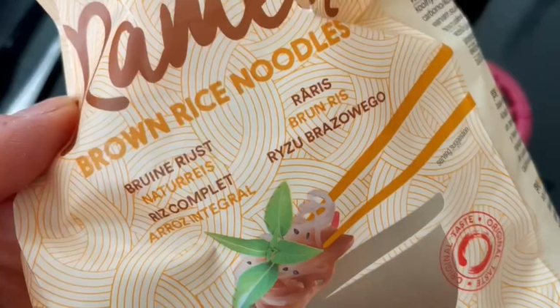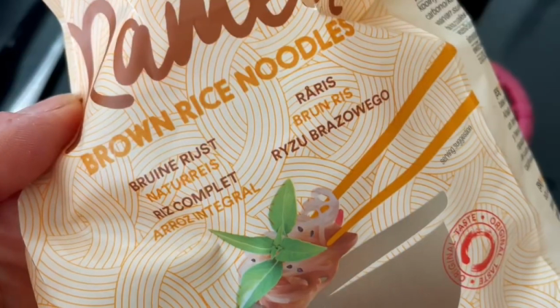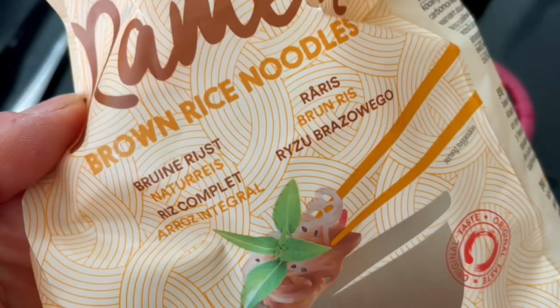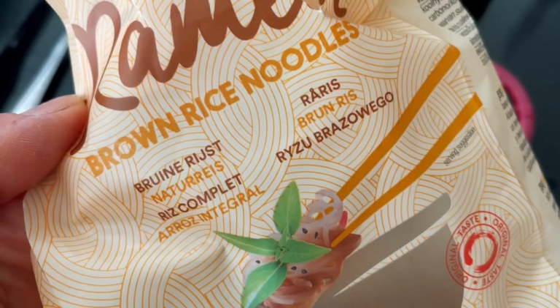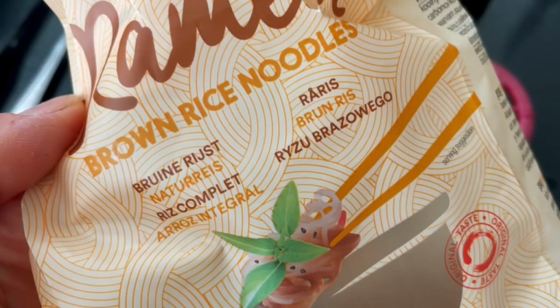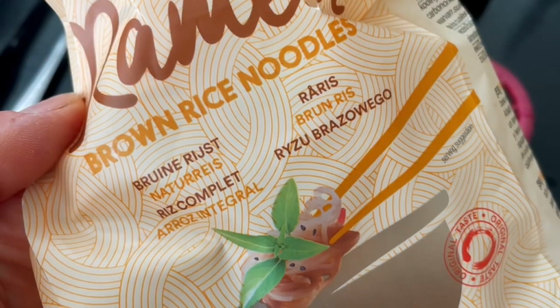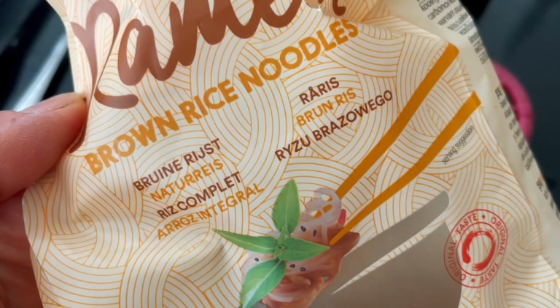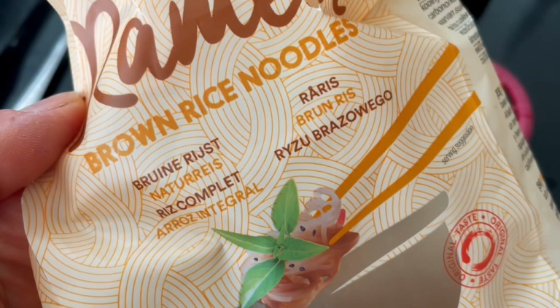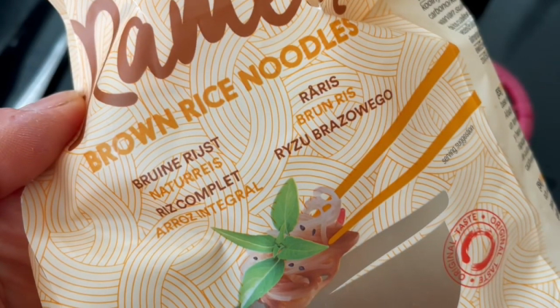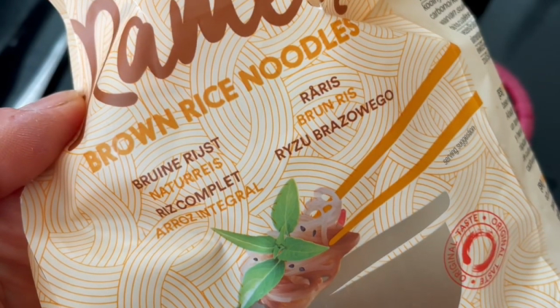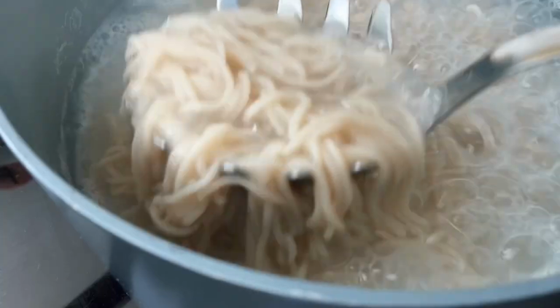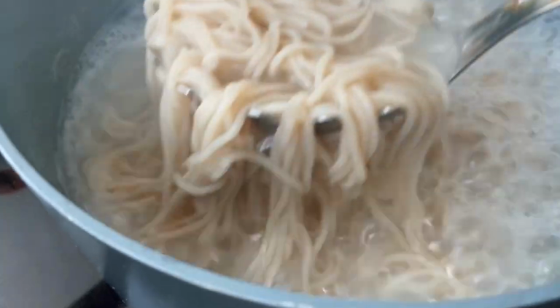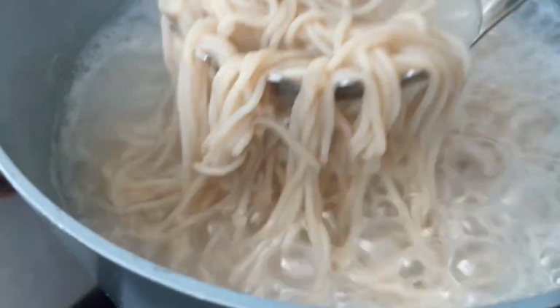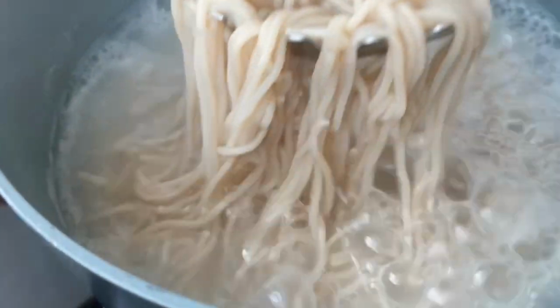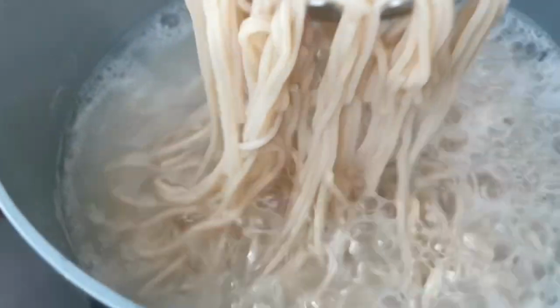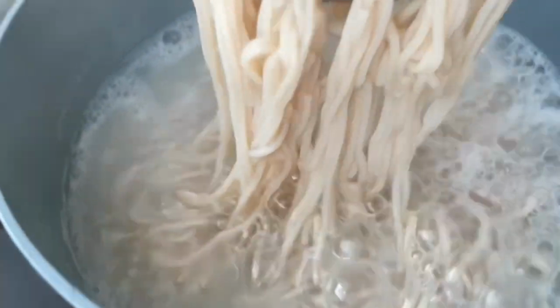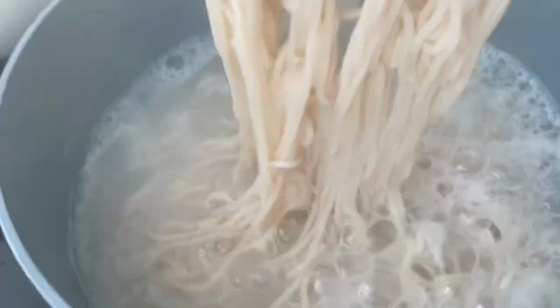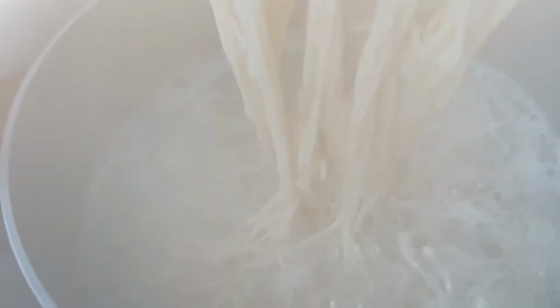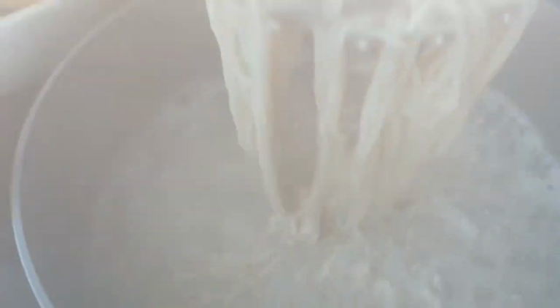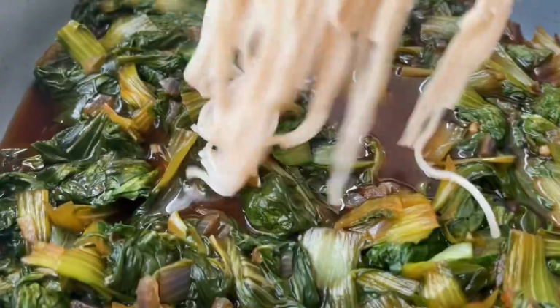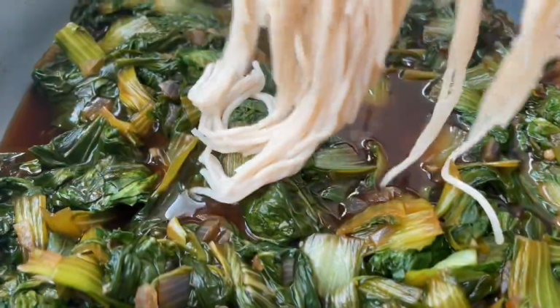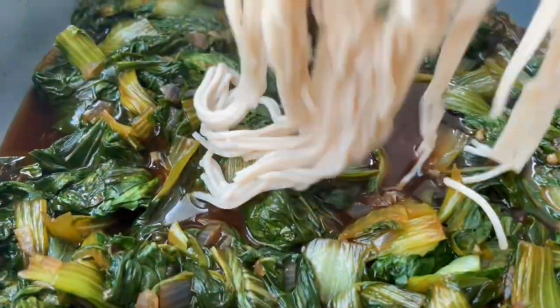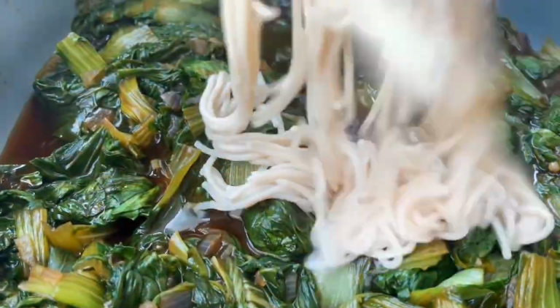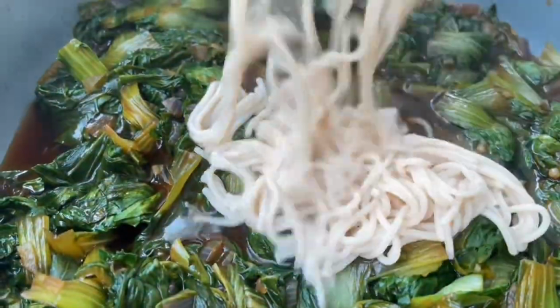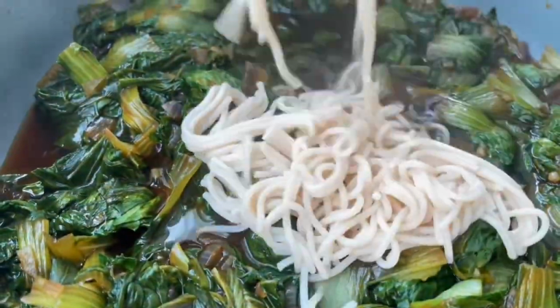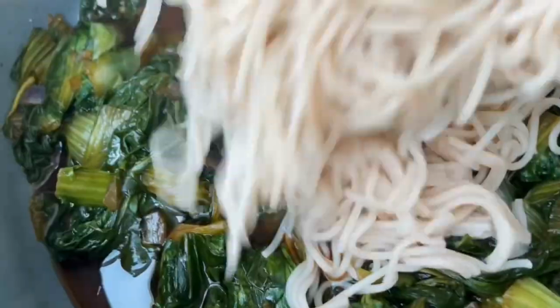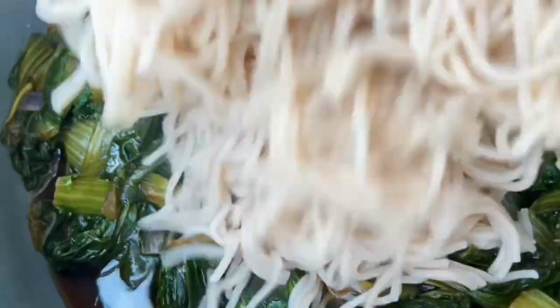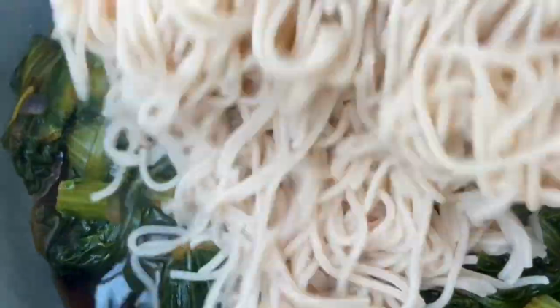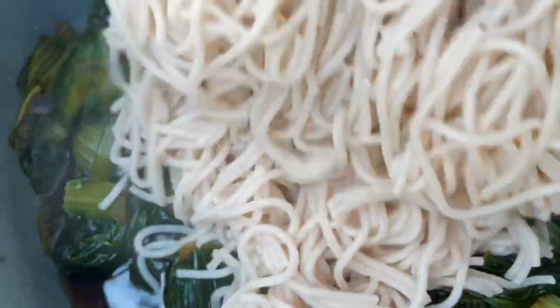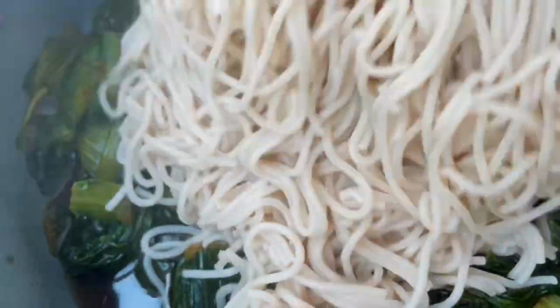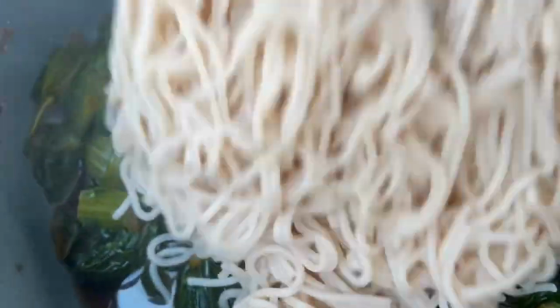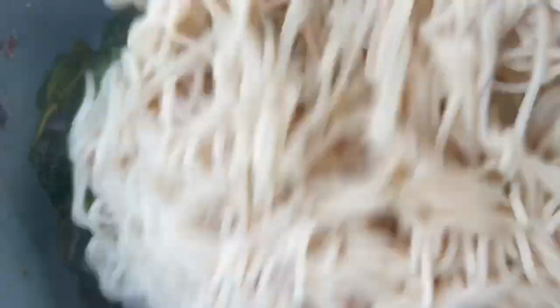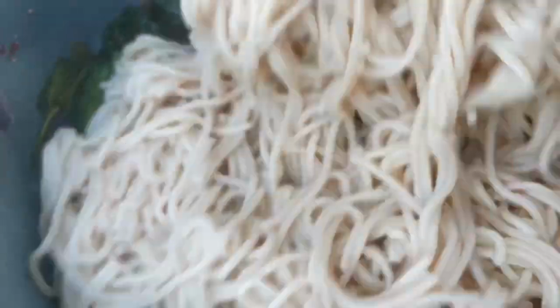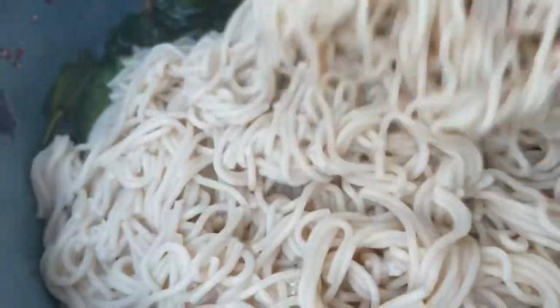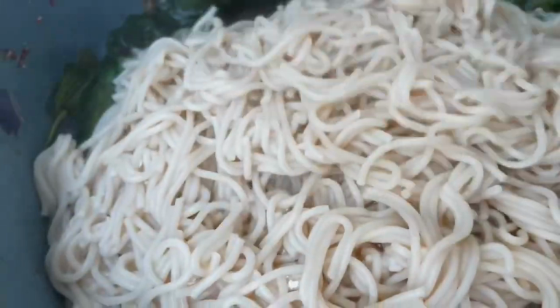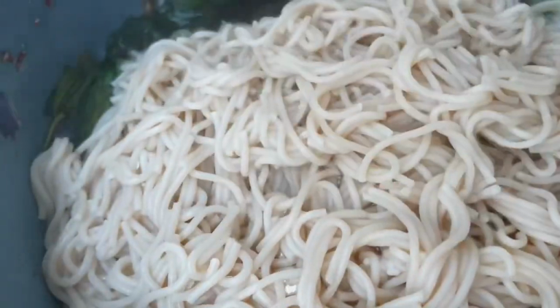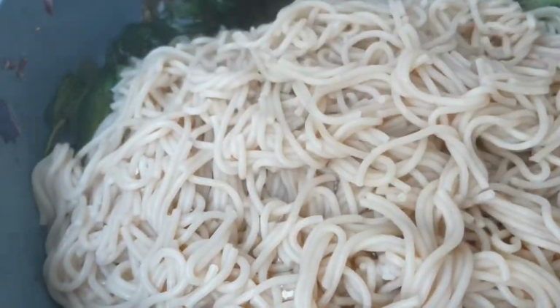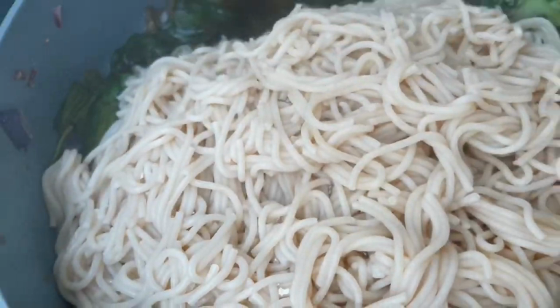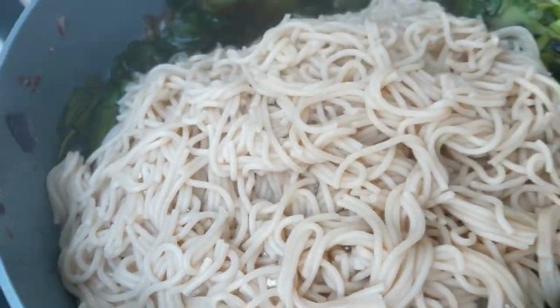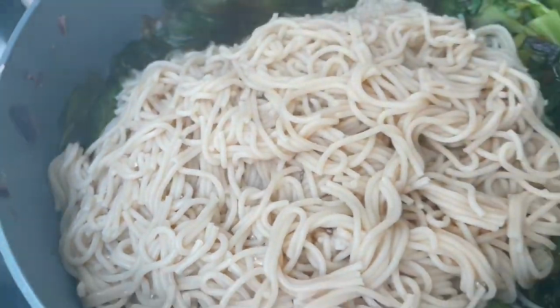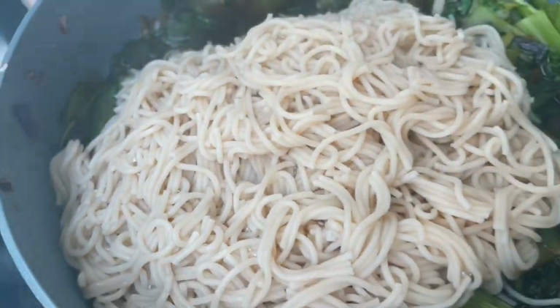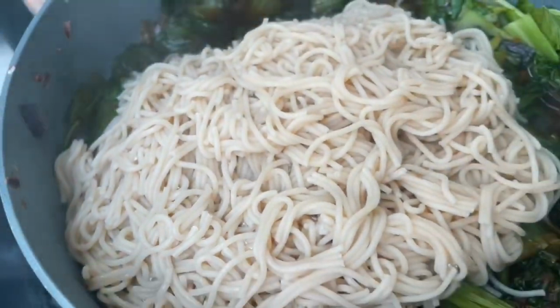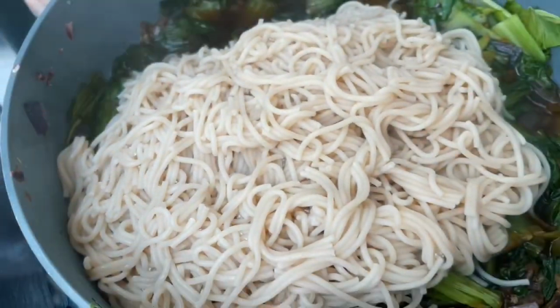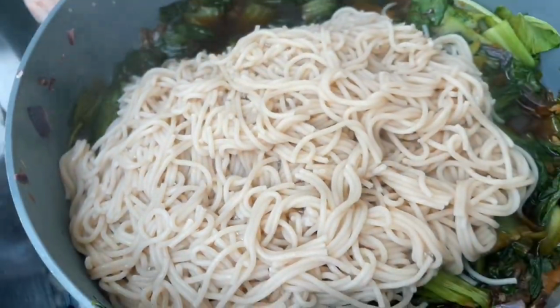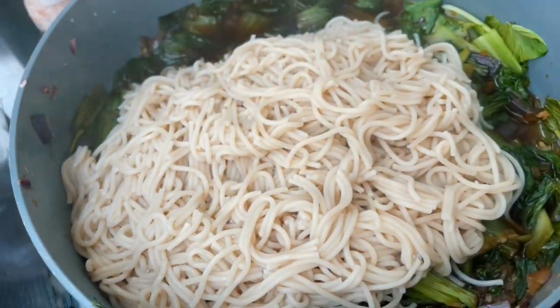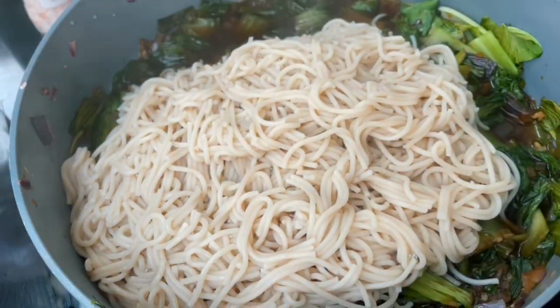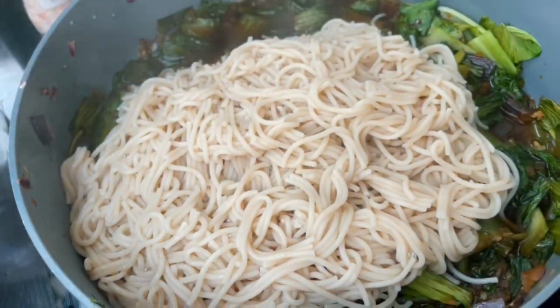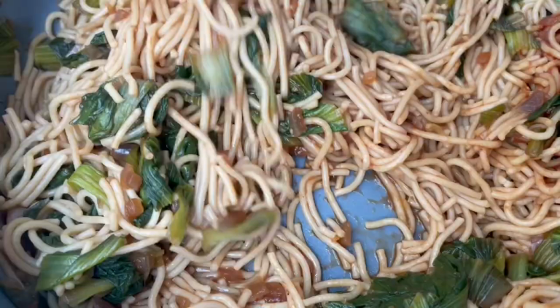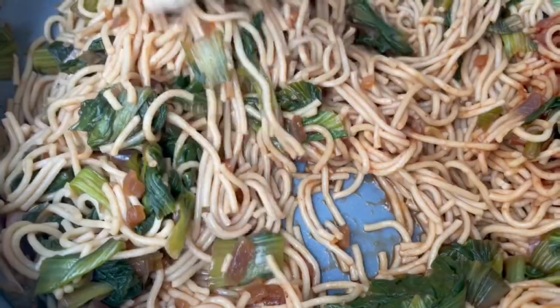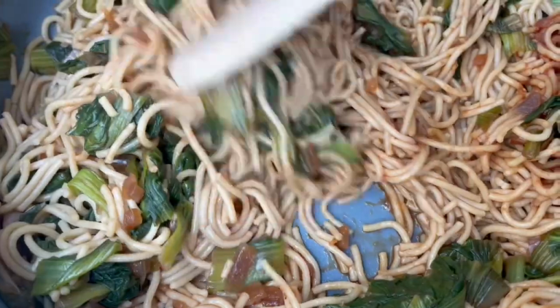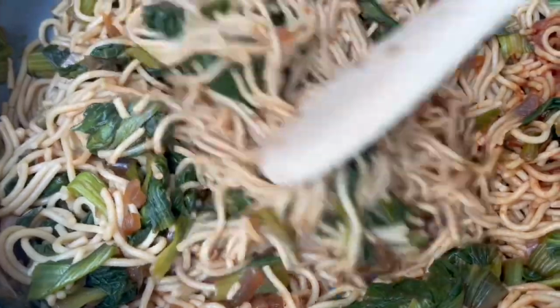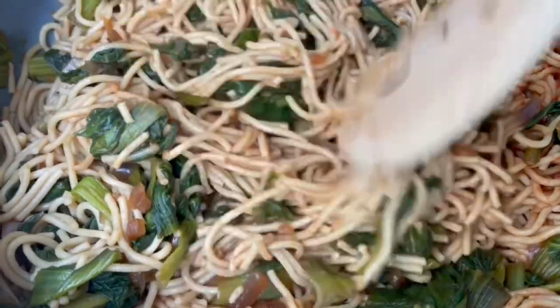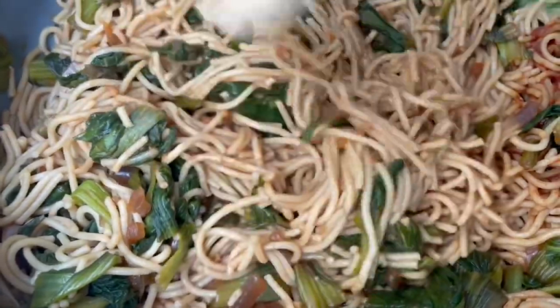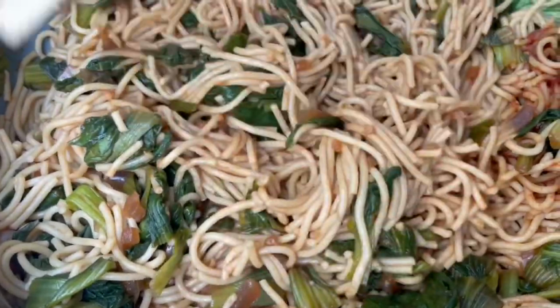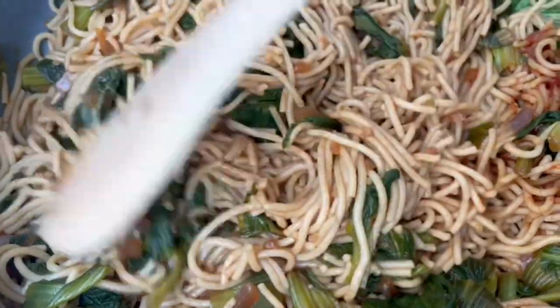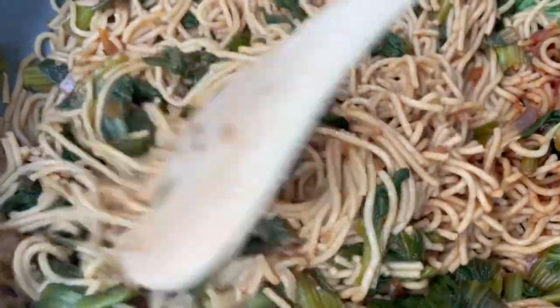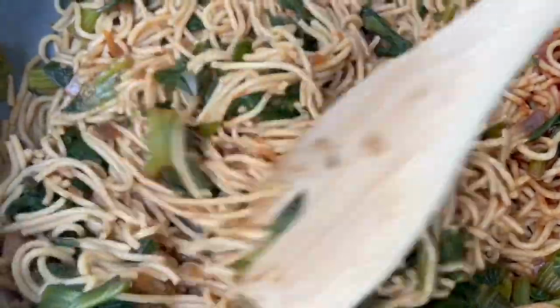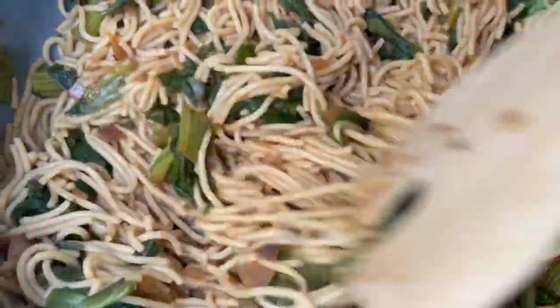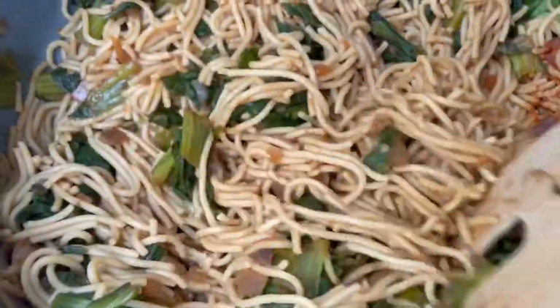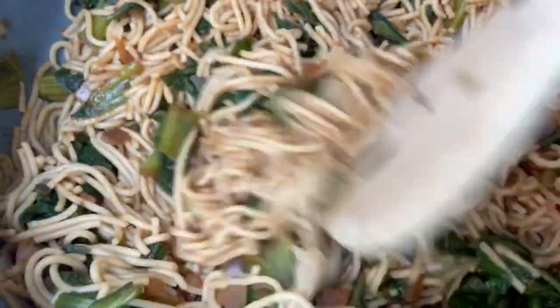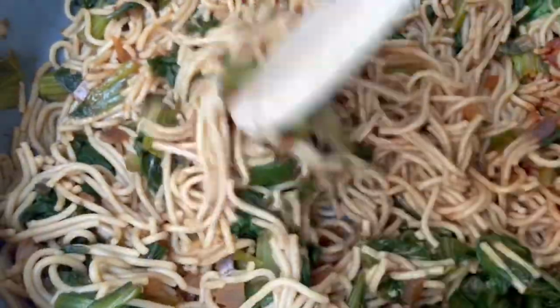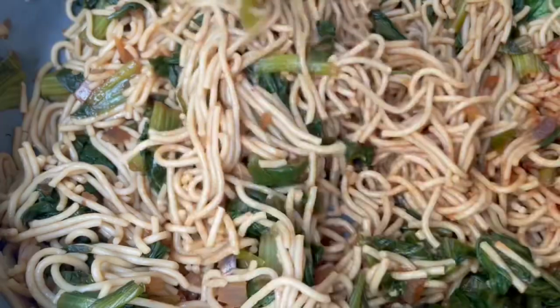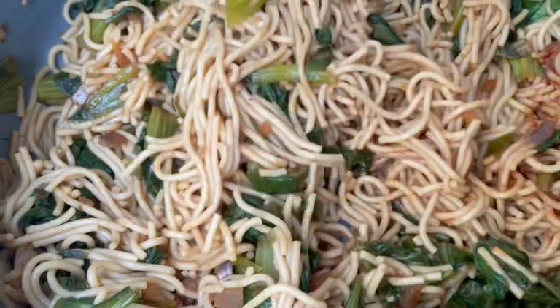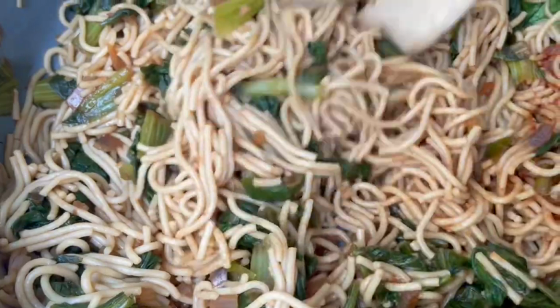I cook the brown rice noodles until tender and add them to the paksoi. I stir well and it's ready to serve.